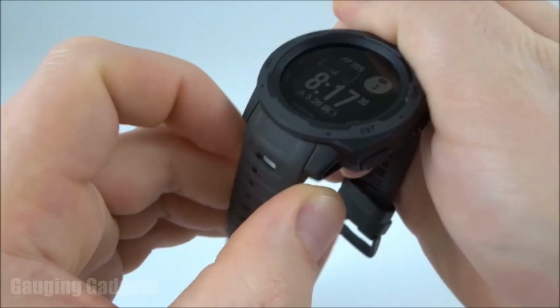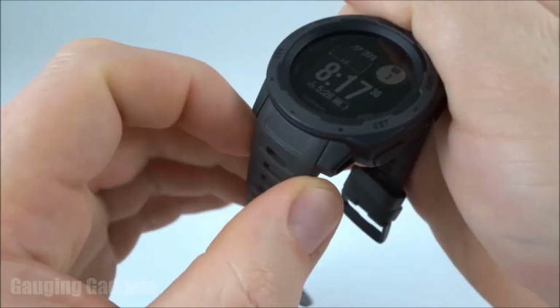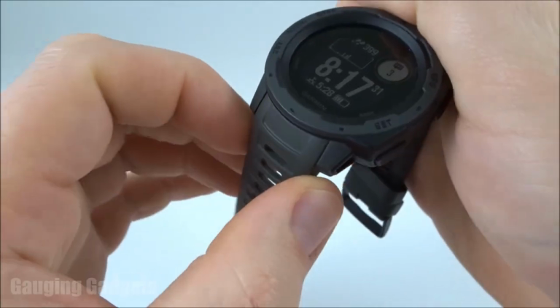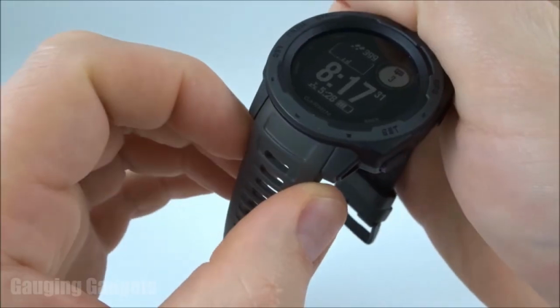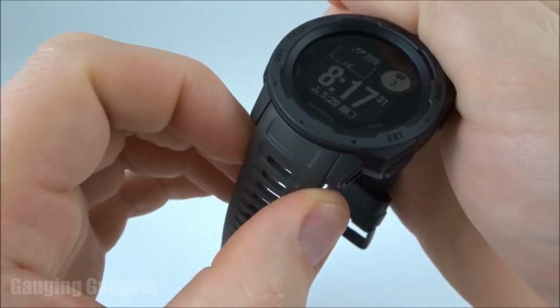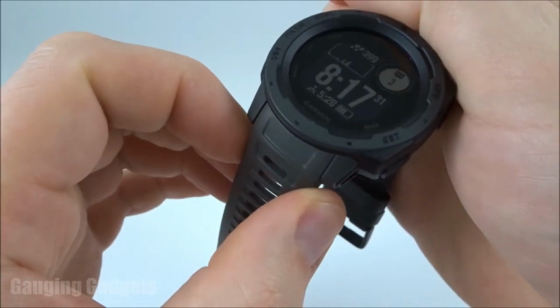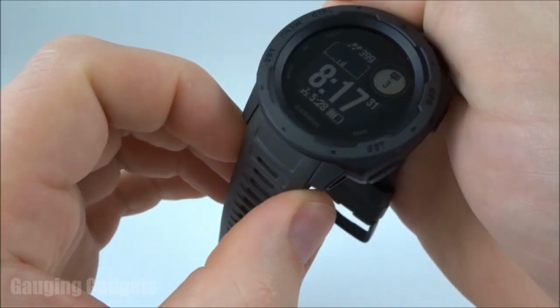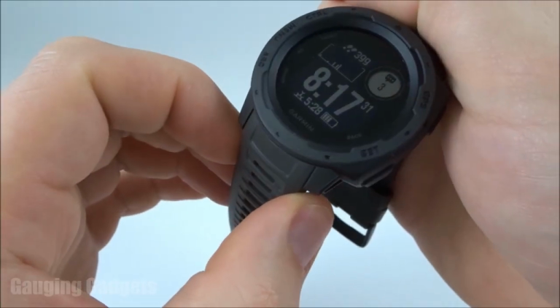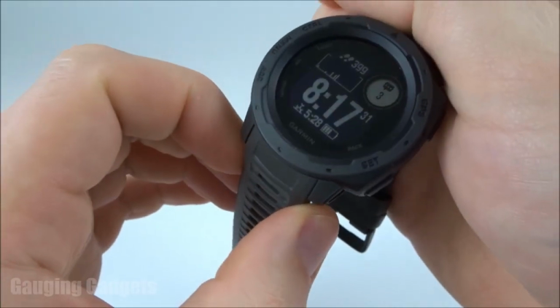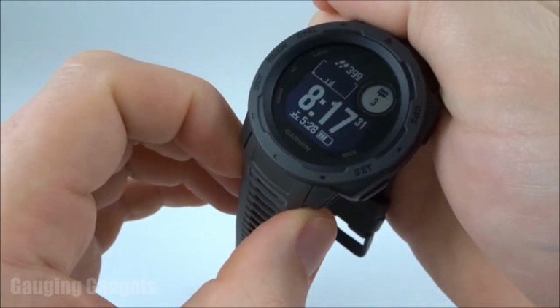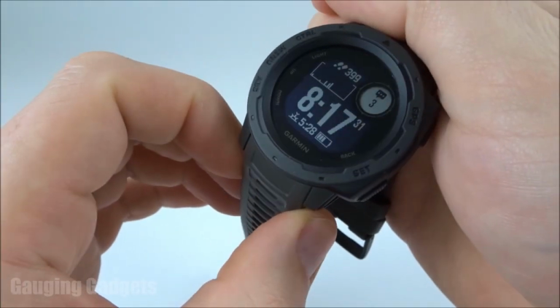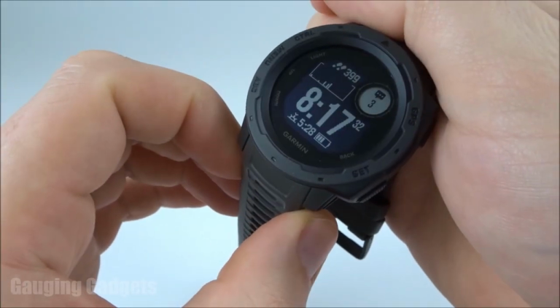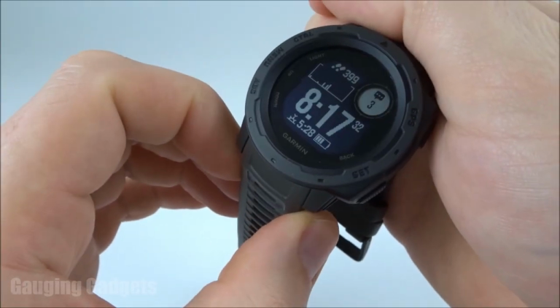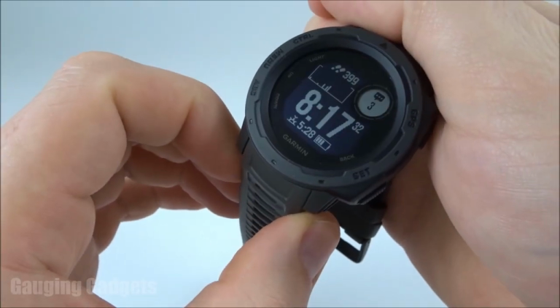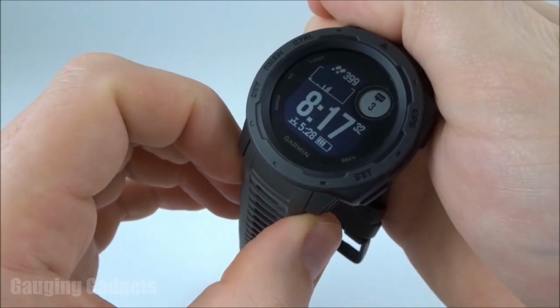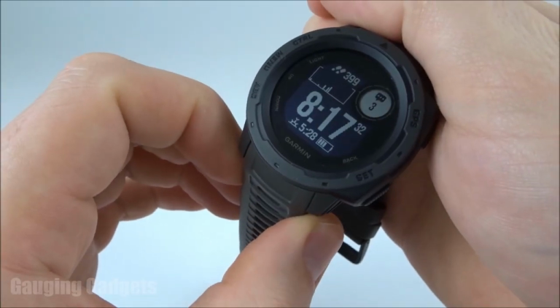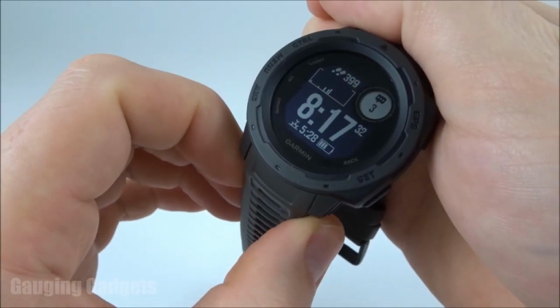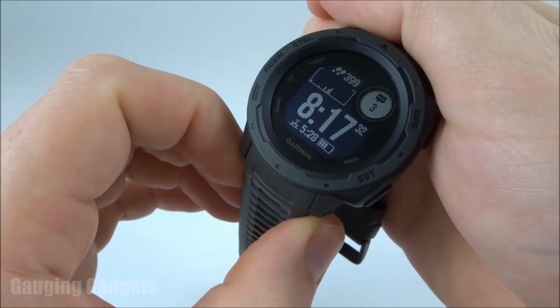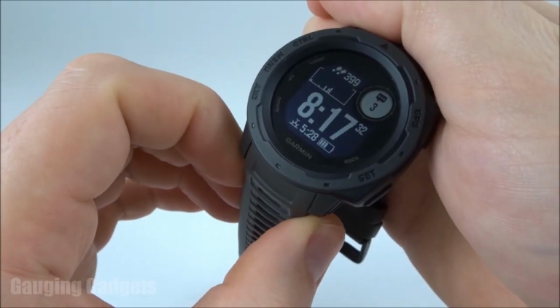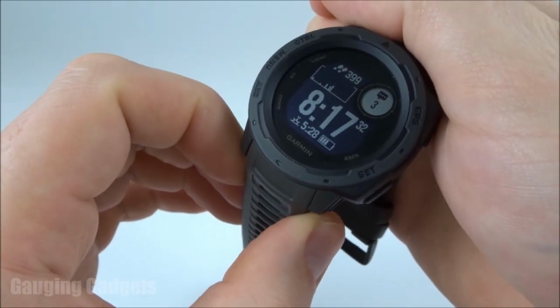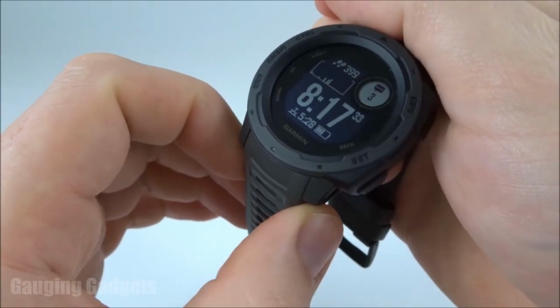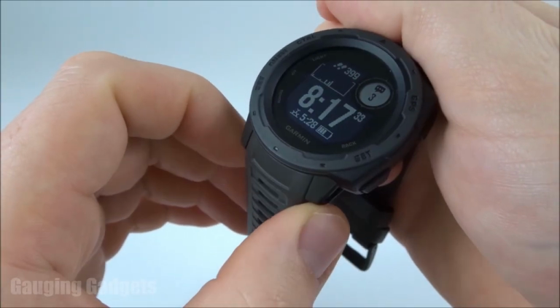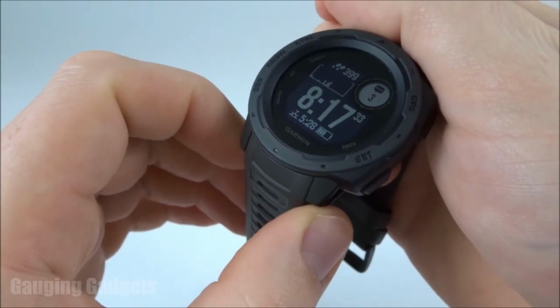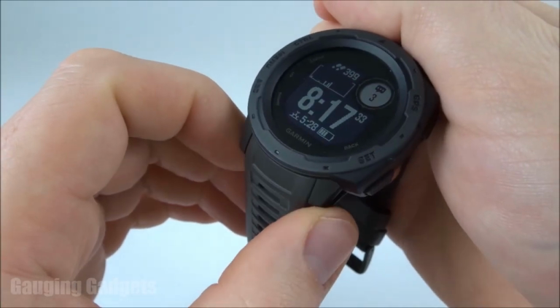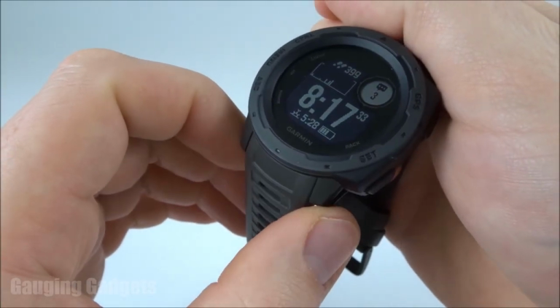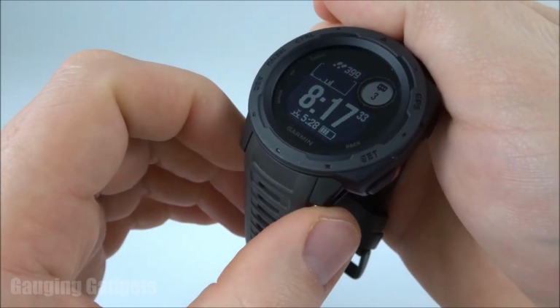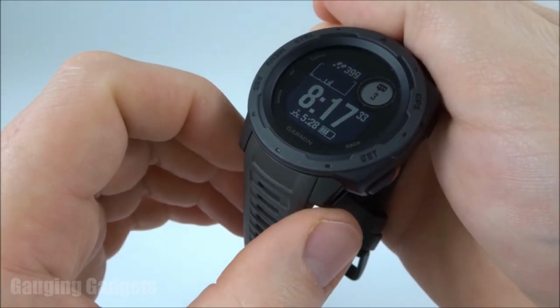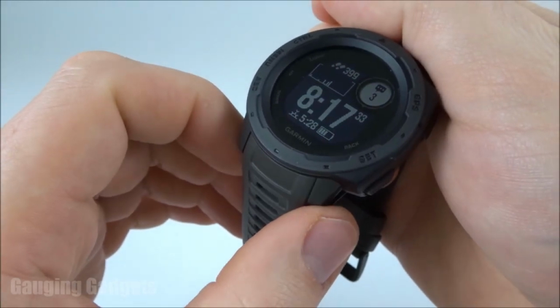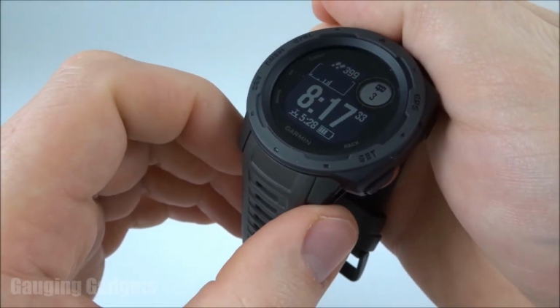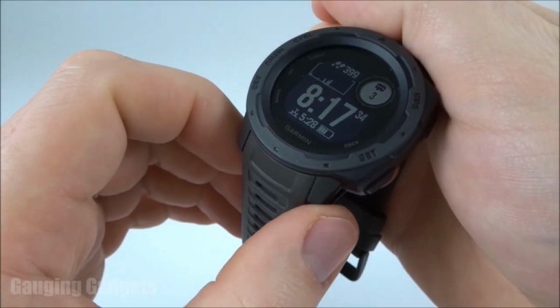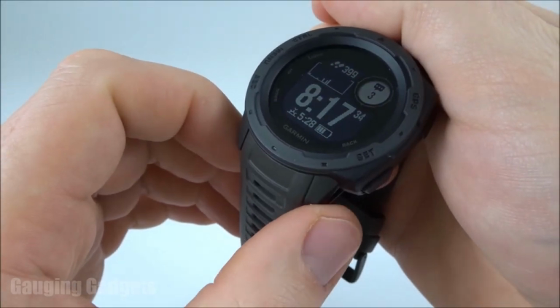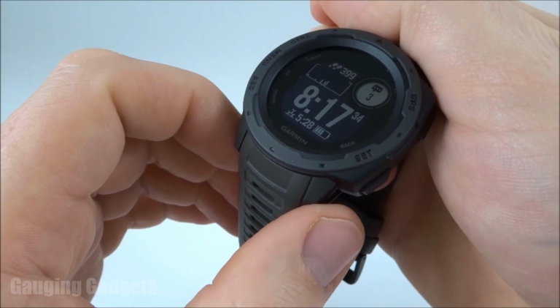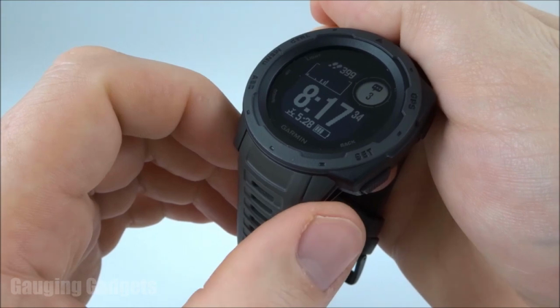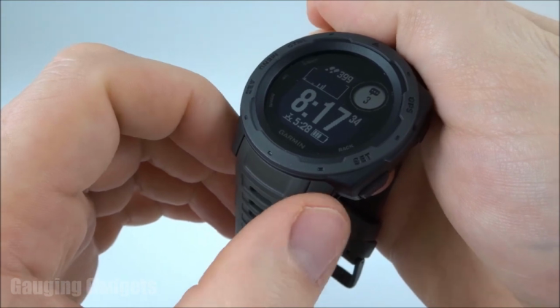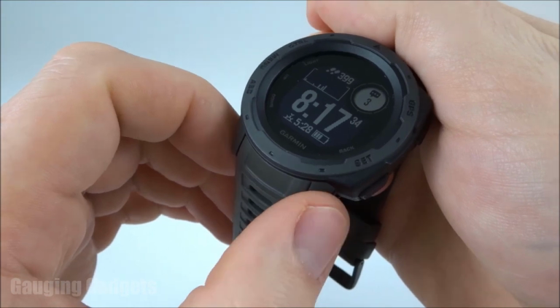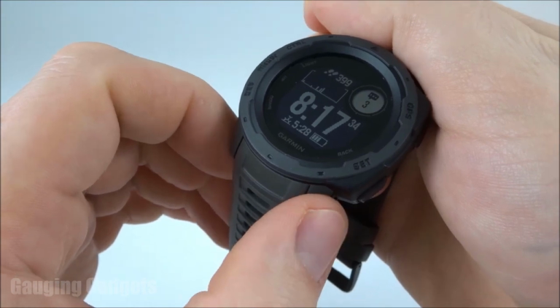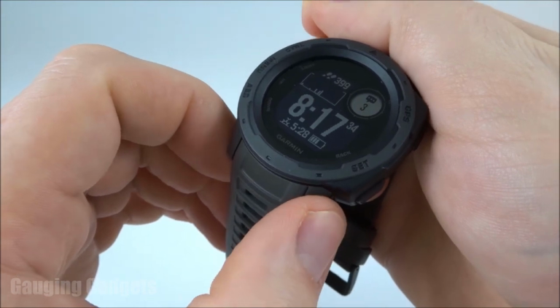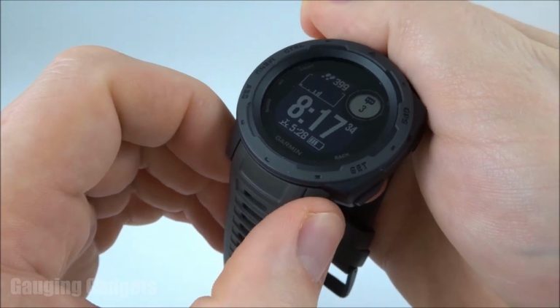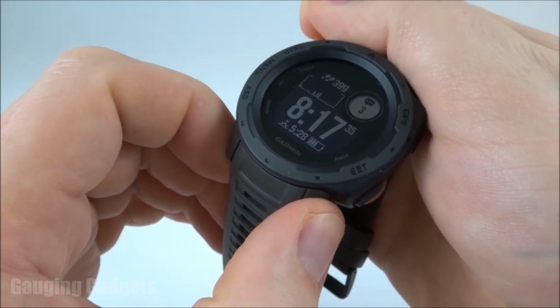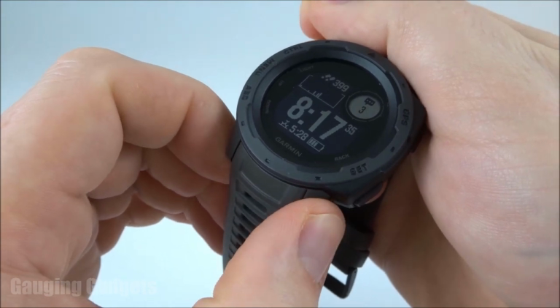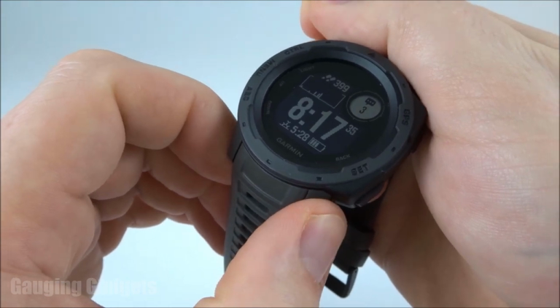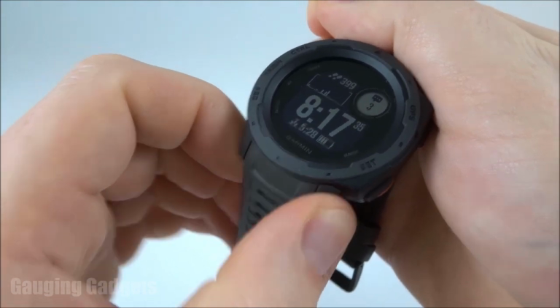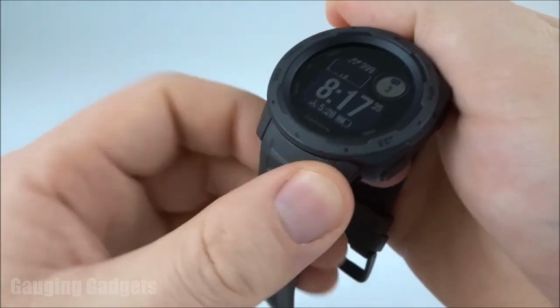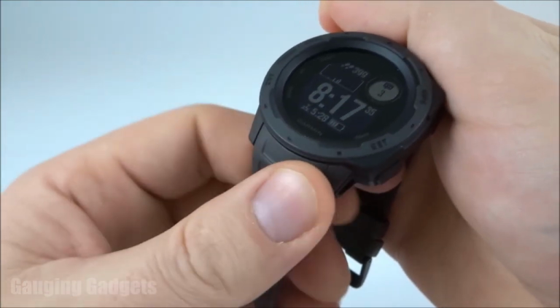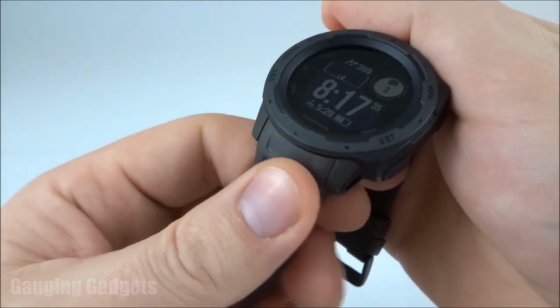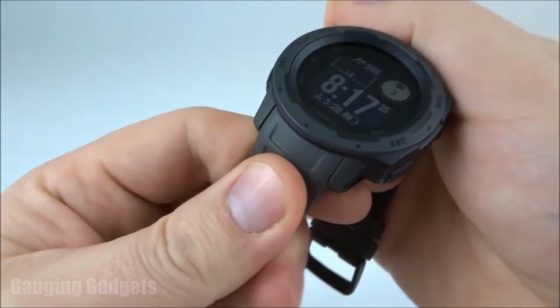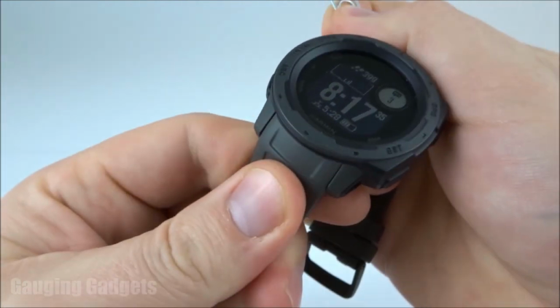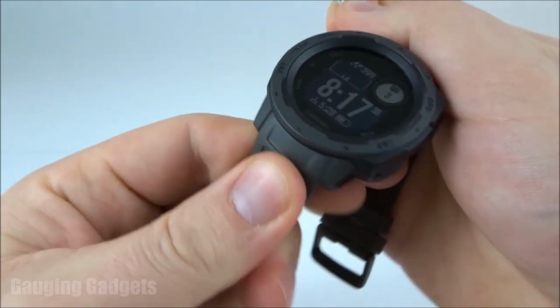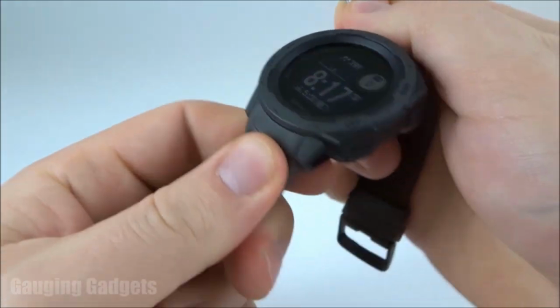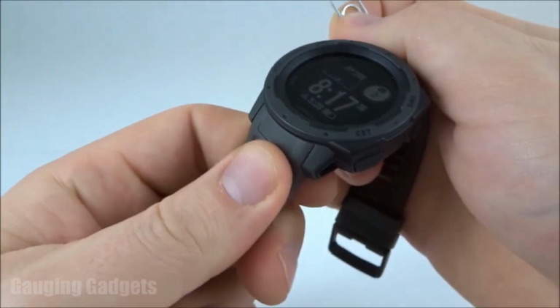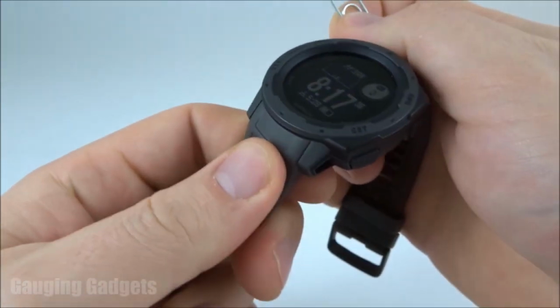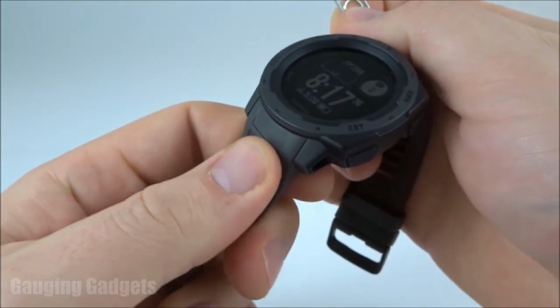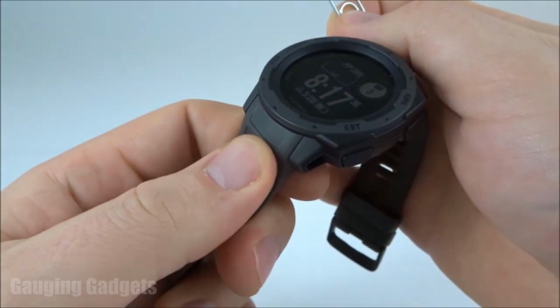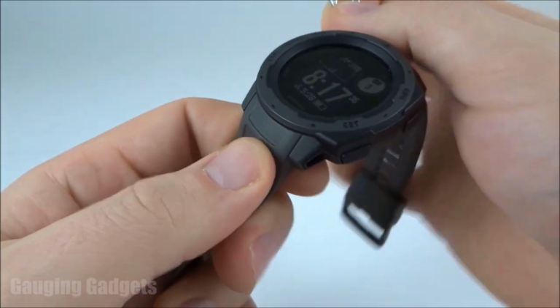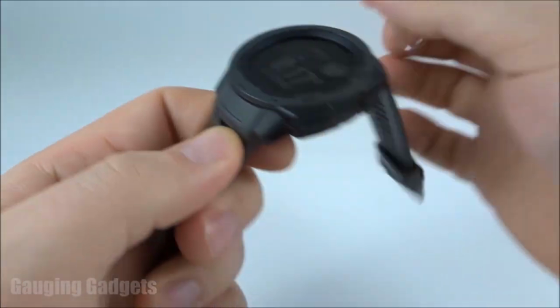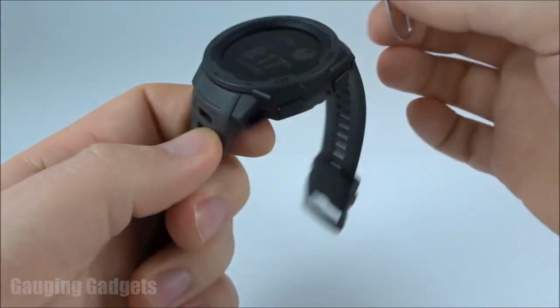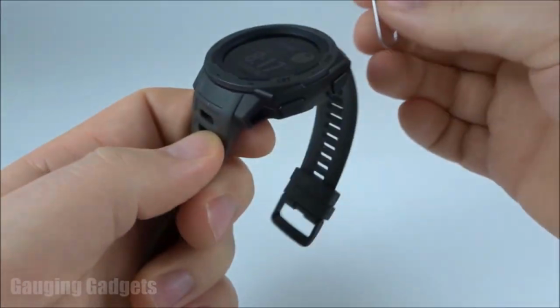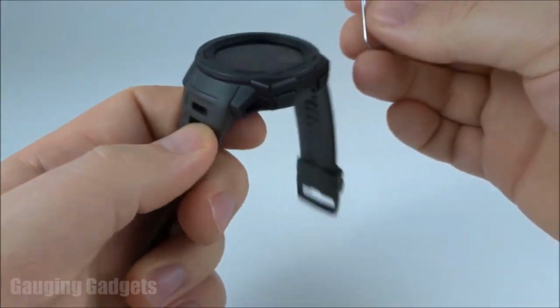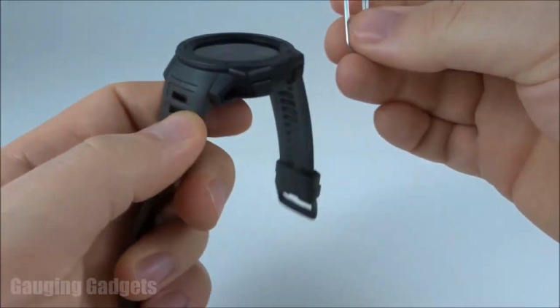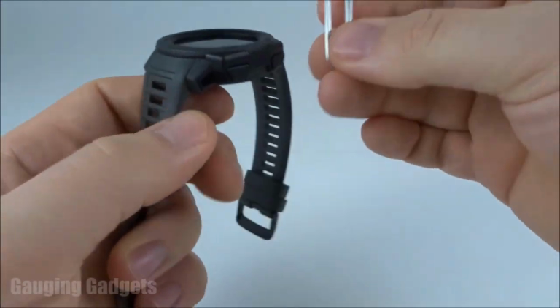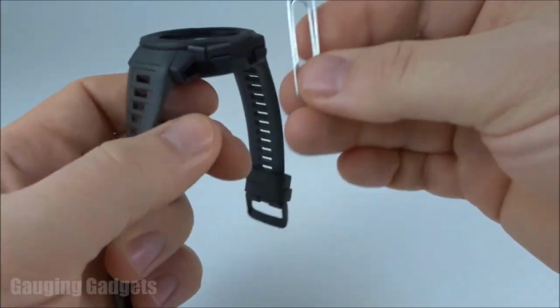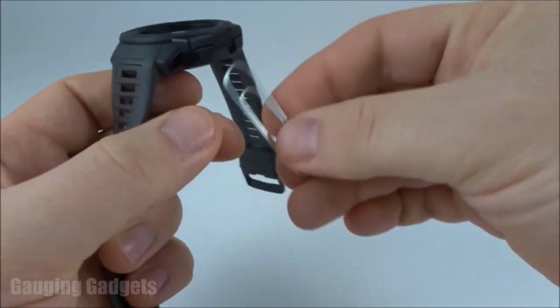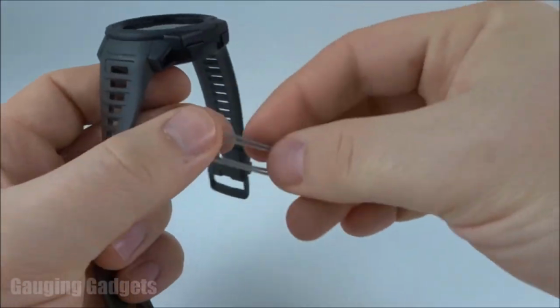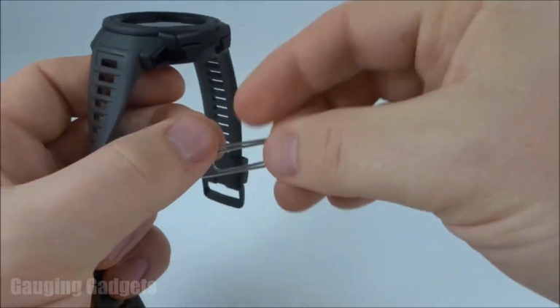It's actually designed in a way so it's a quick release, so you don't have to remove anything — you just push in the side and the band will come out. So let me show you how to do that.